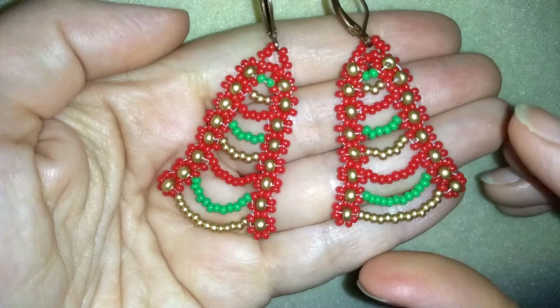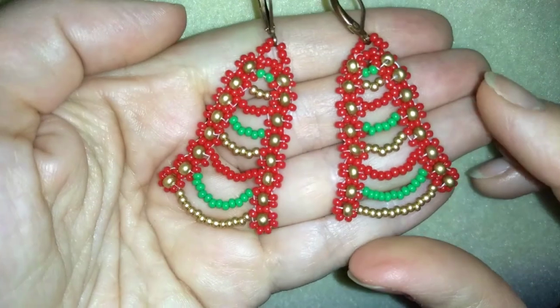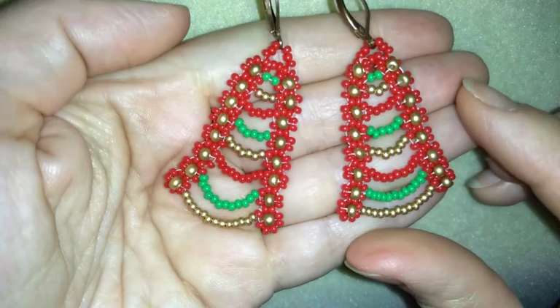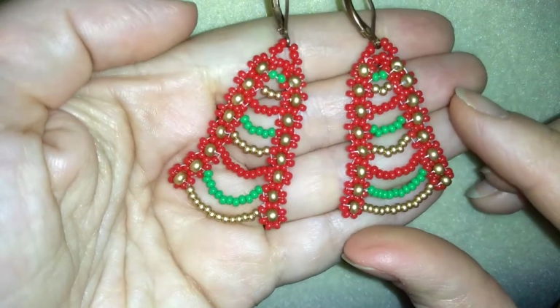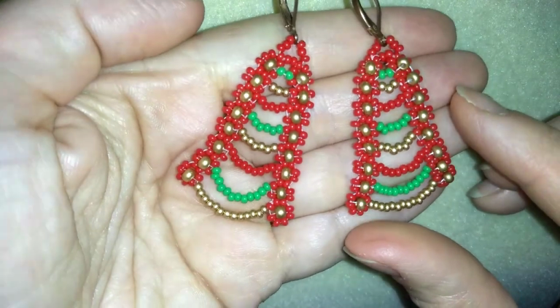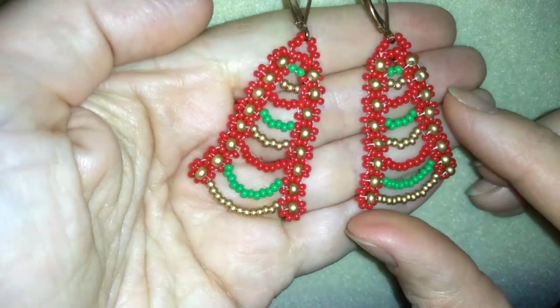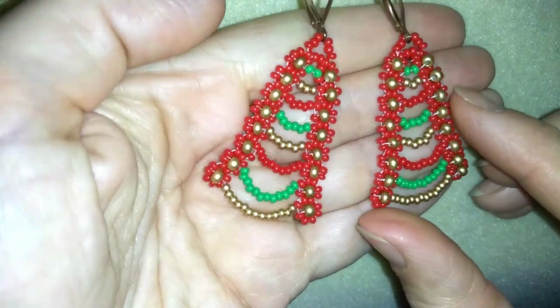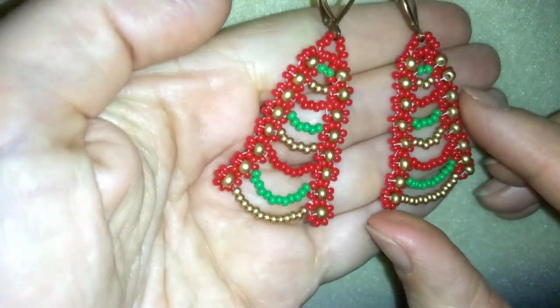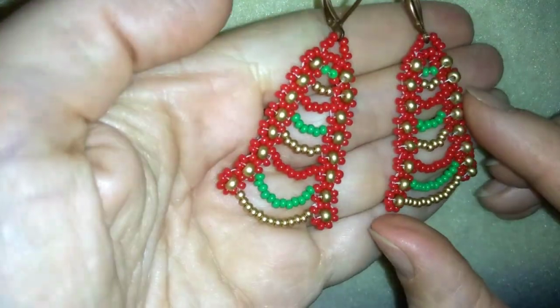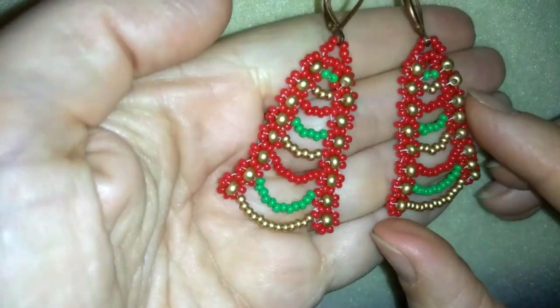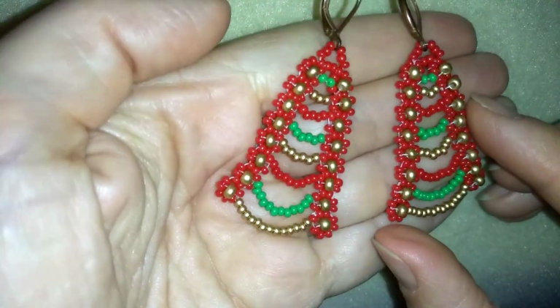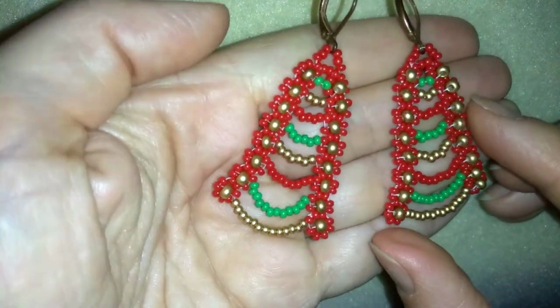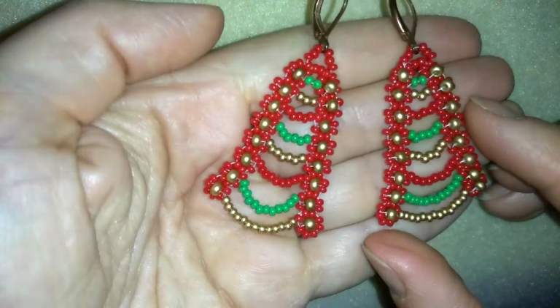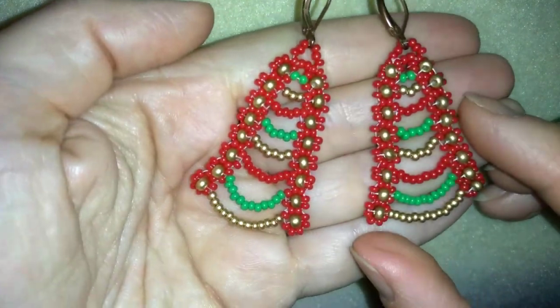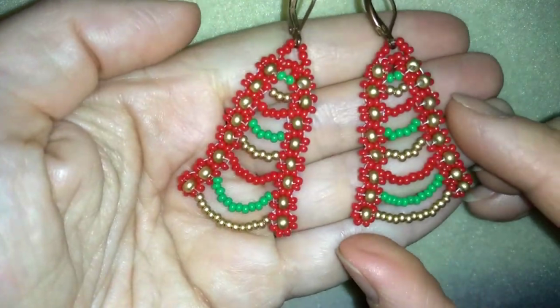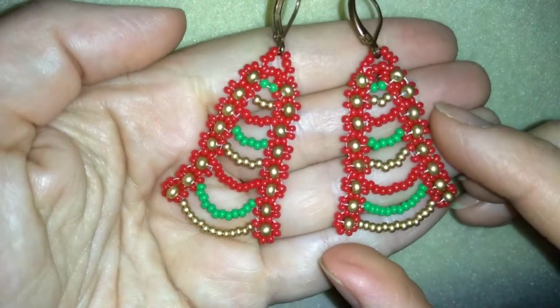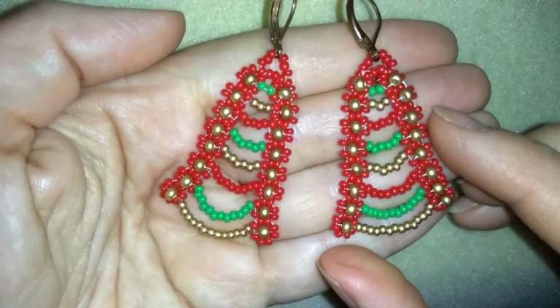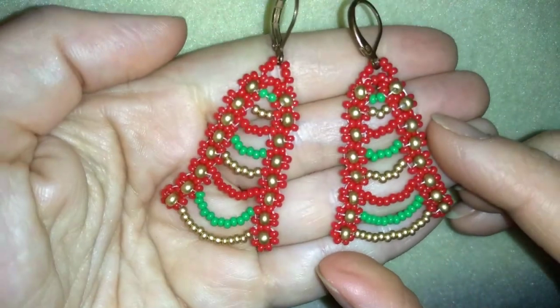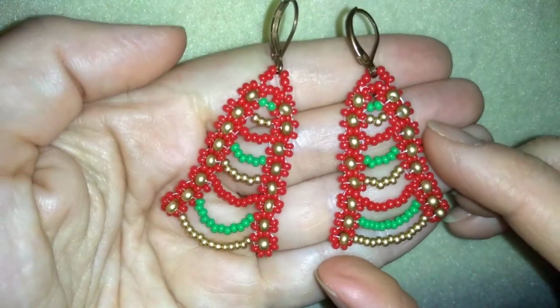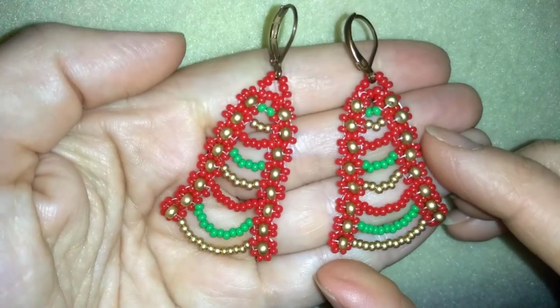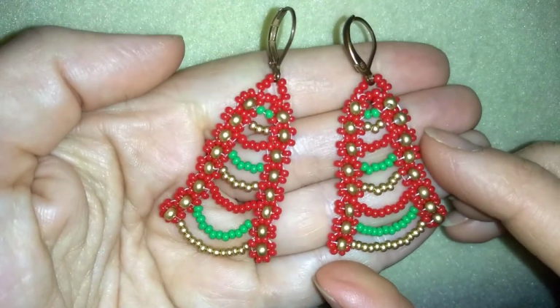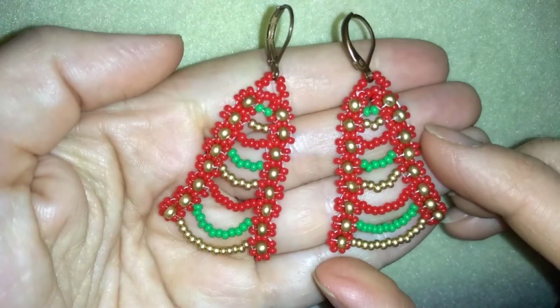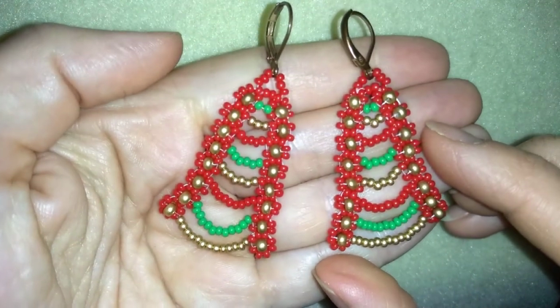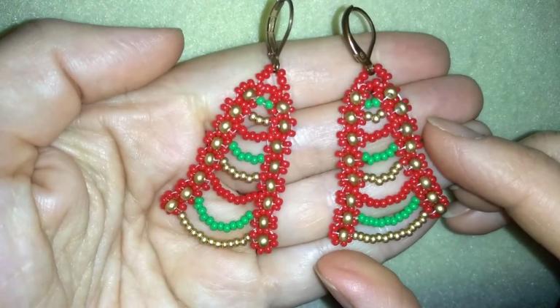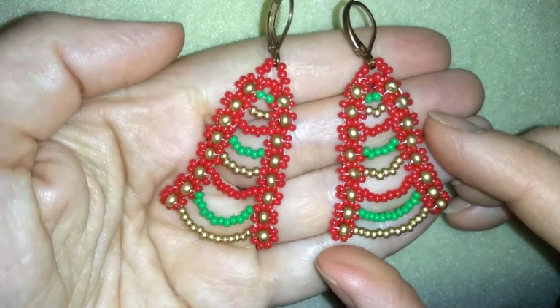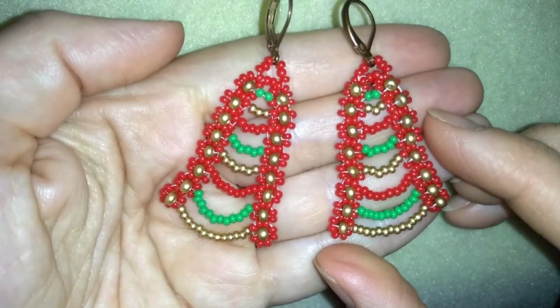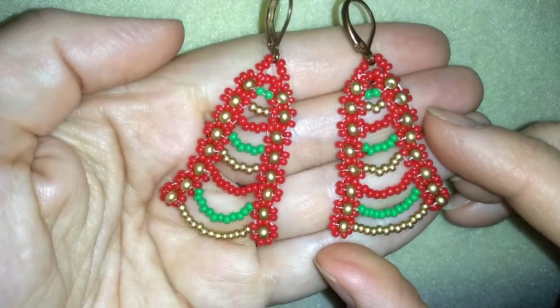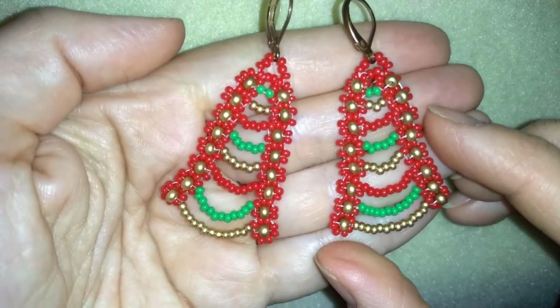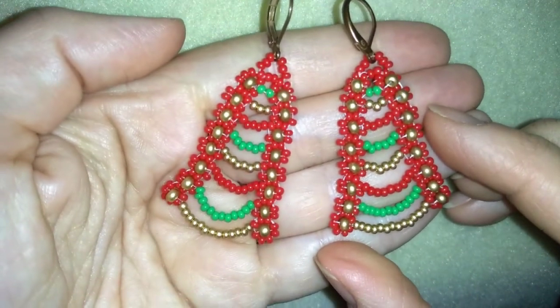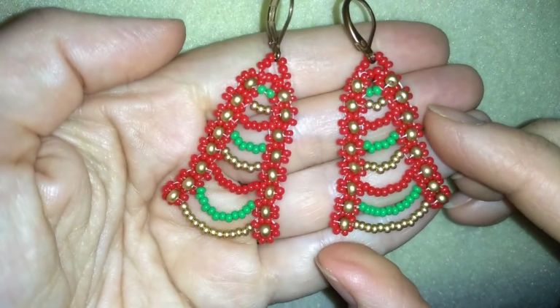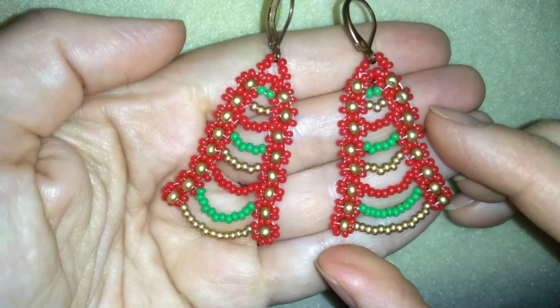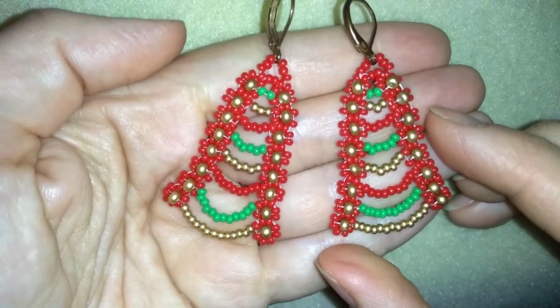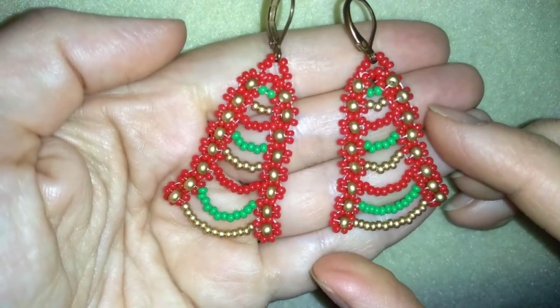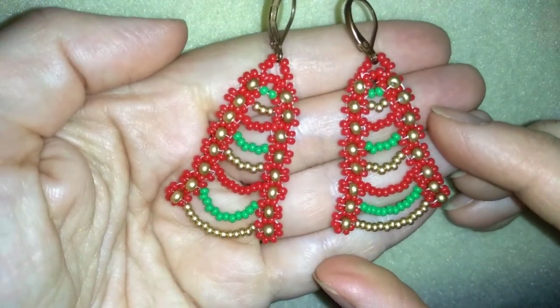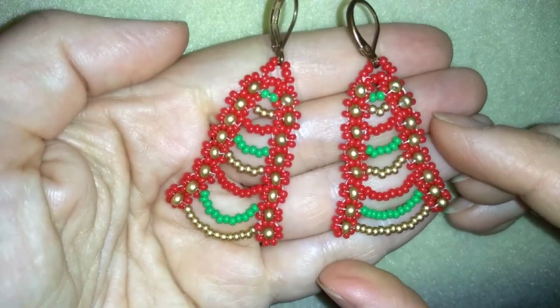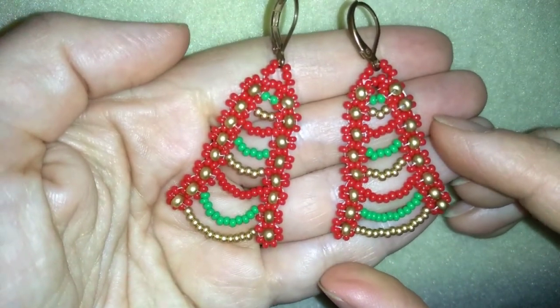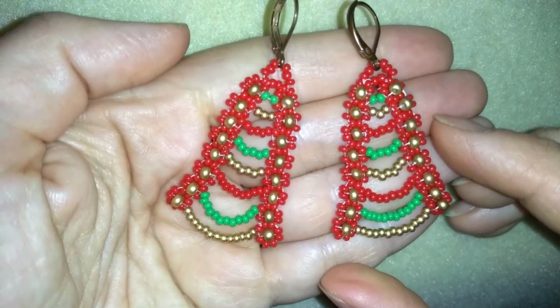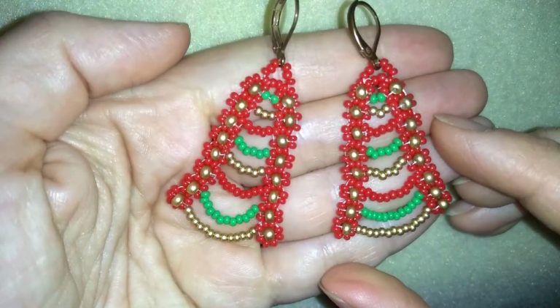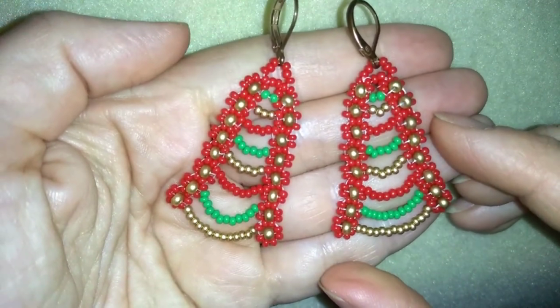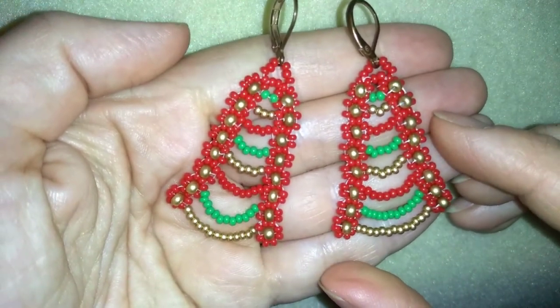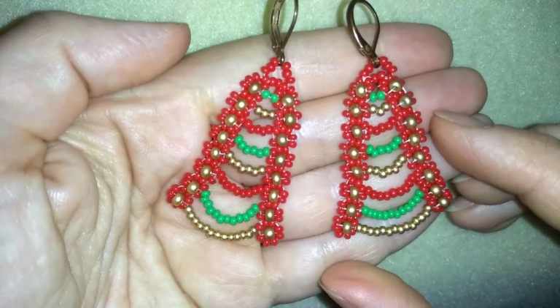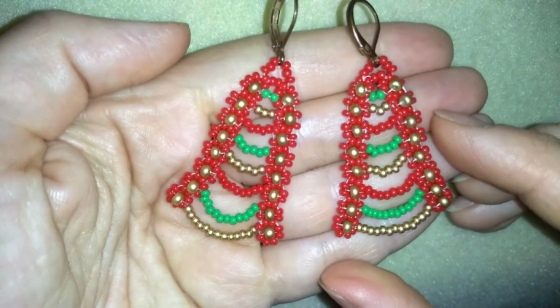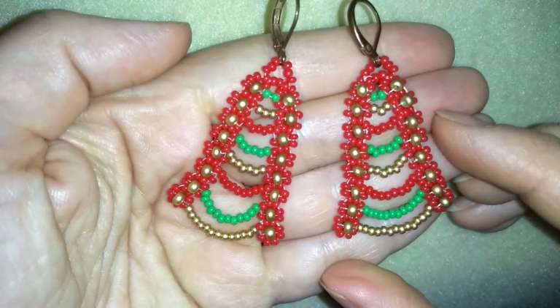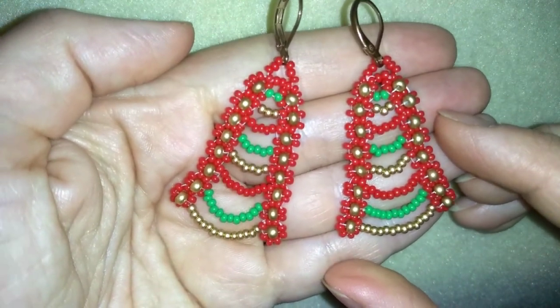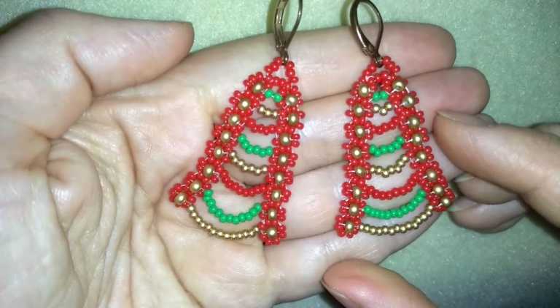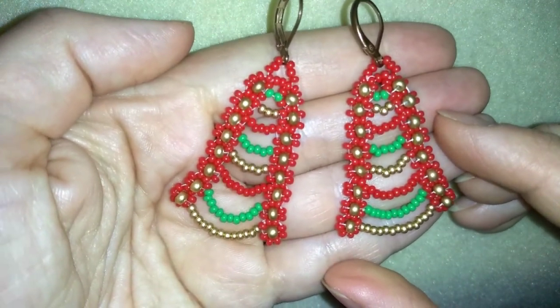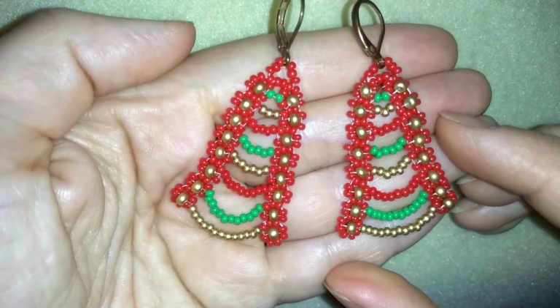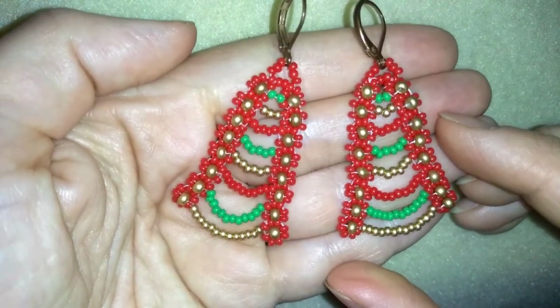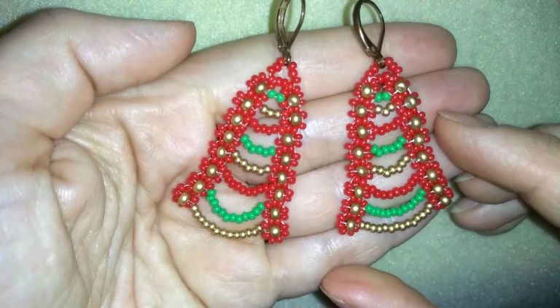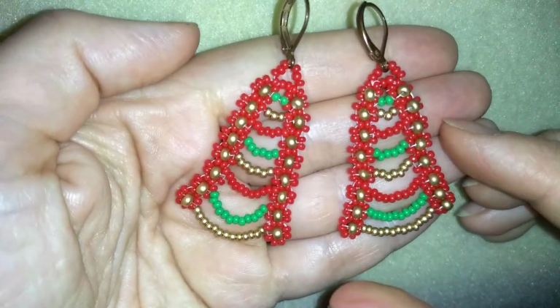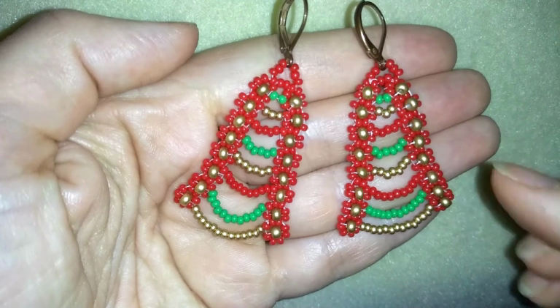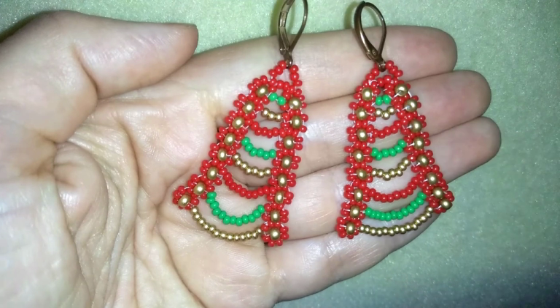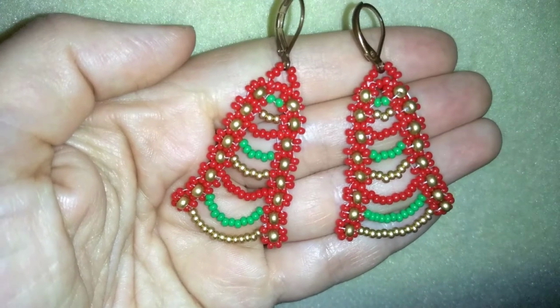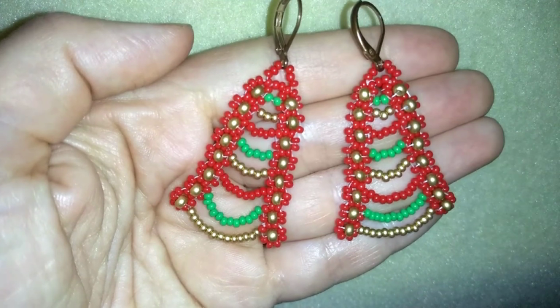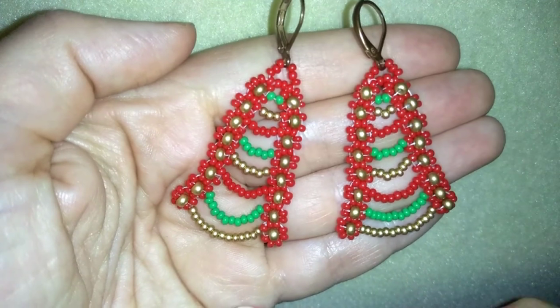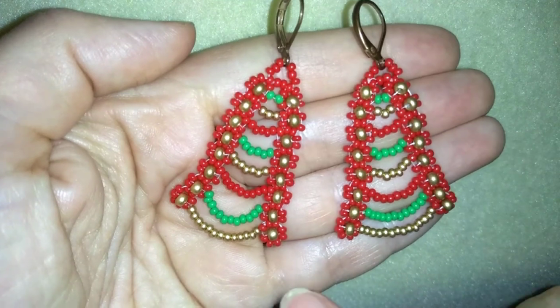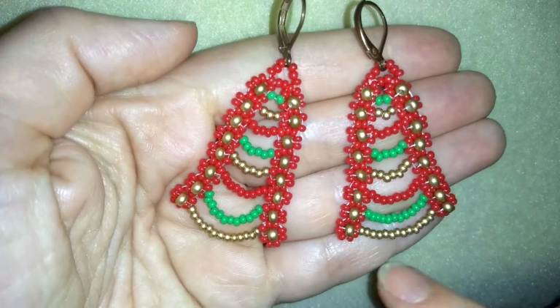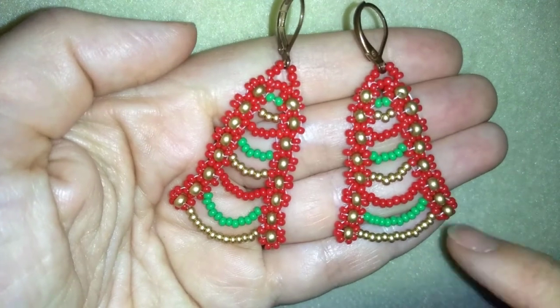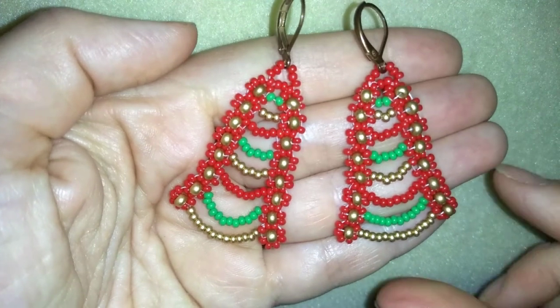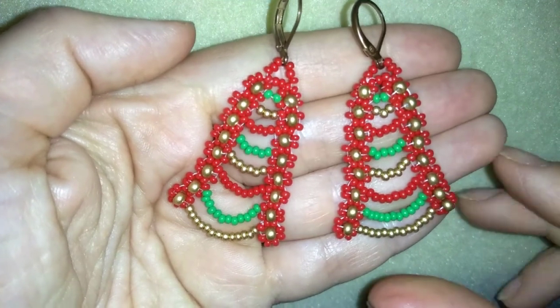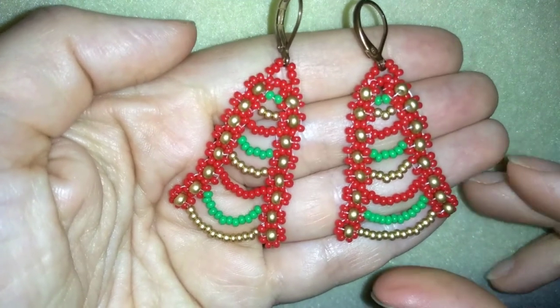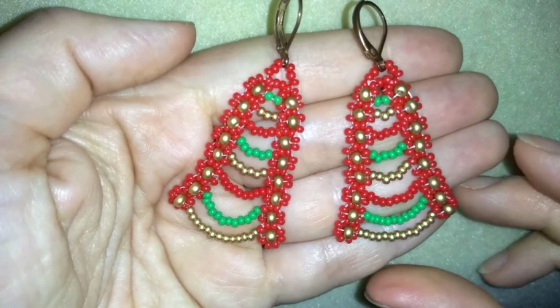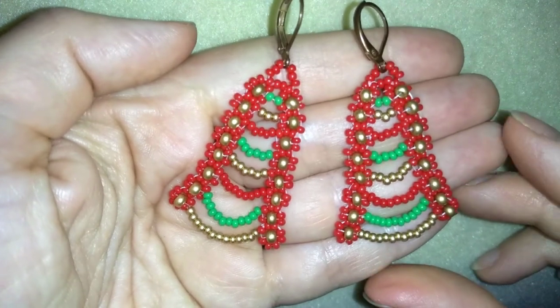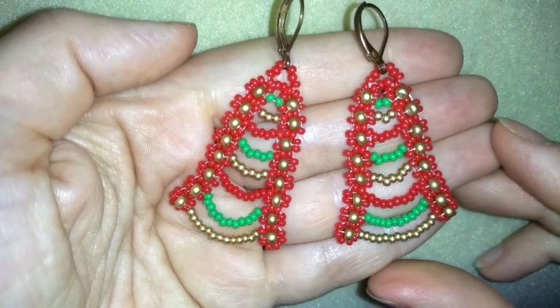Hi there you guys, I'm Teddy from Bijuteo Beading with another Christmas tutorial, this time for a bell.